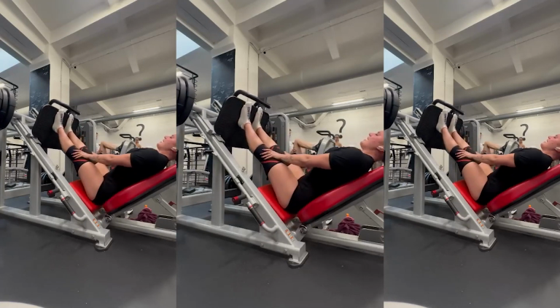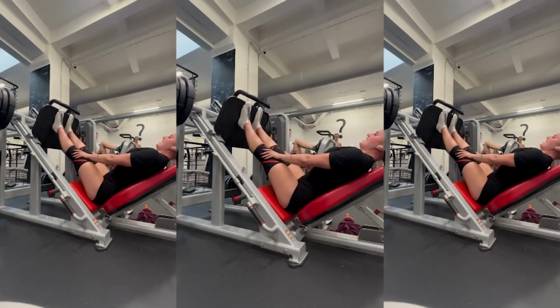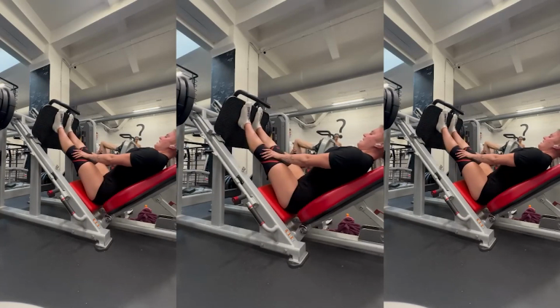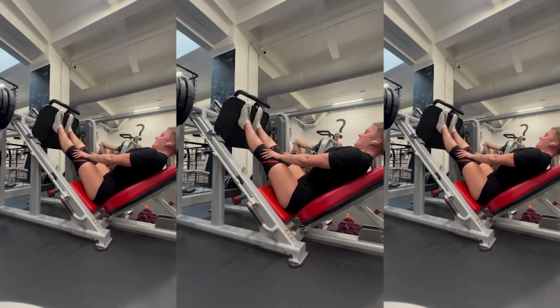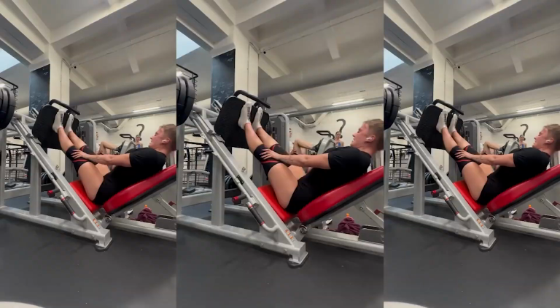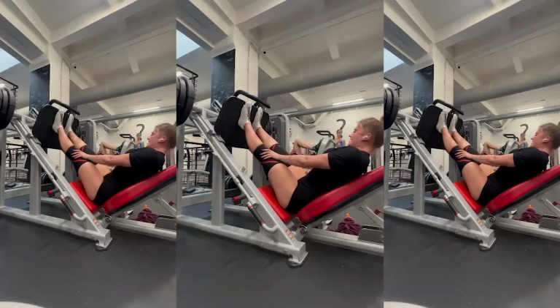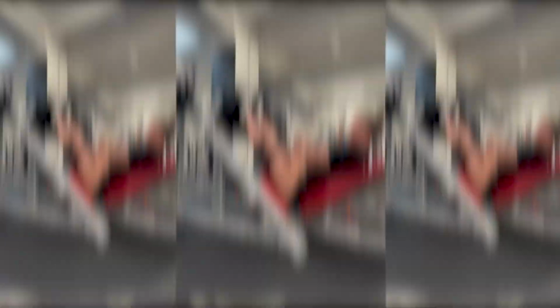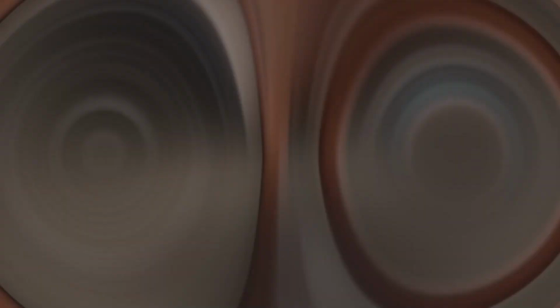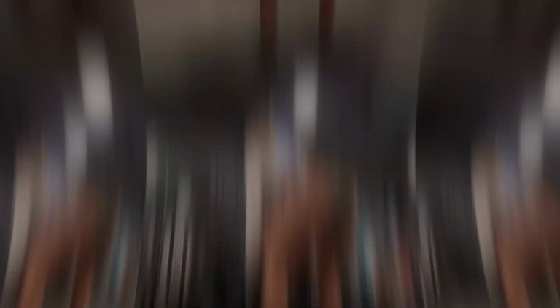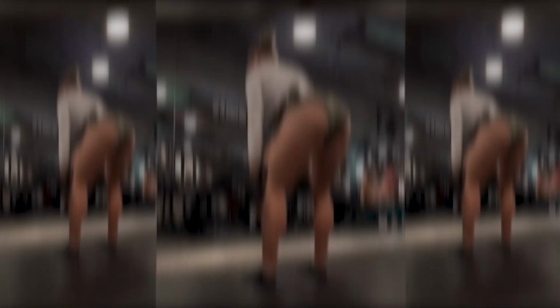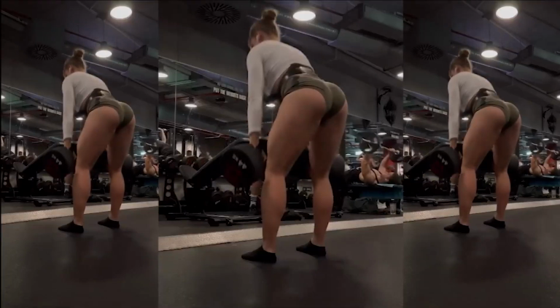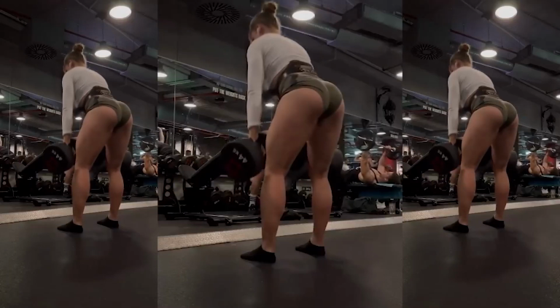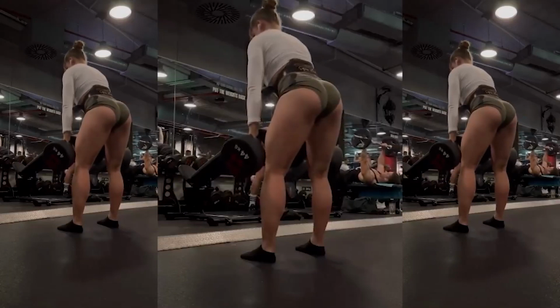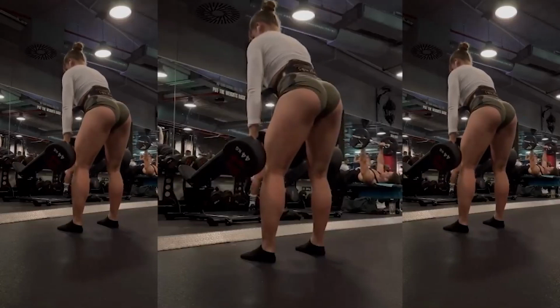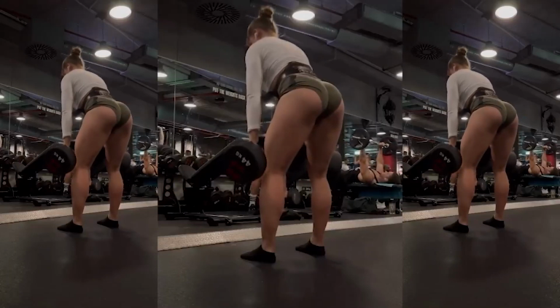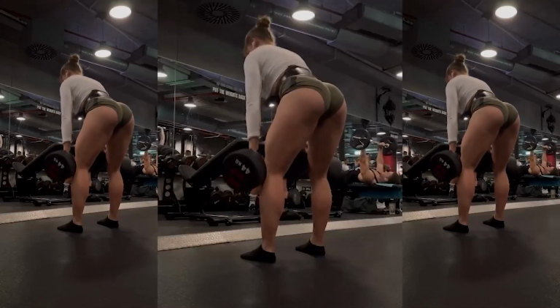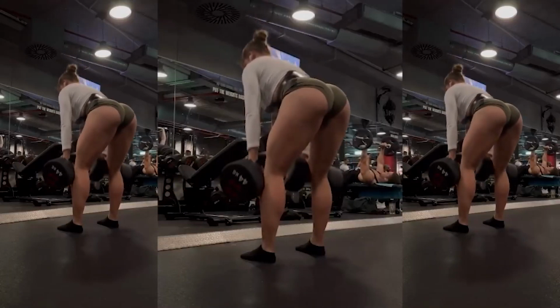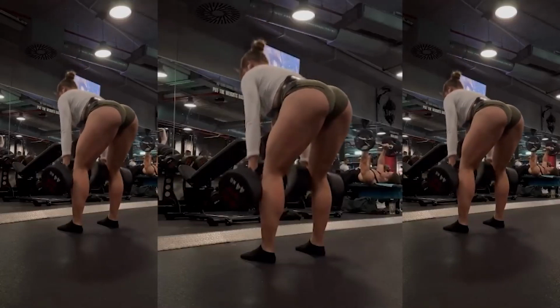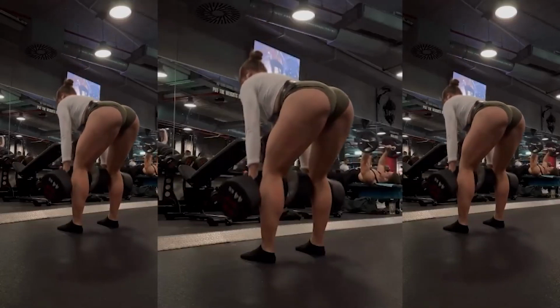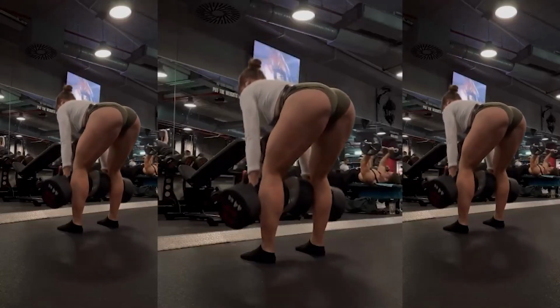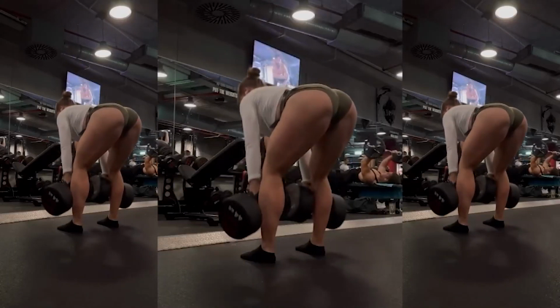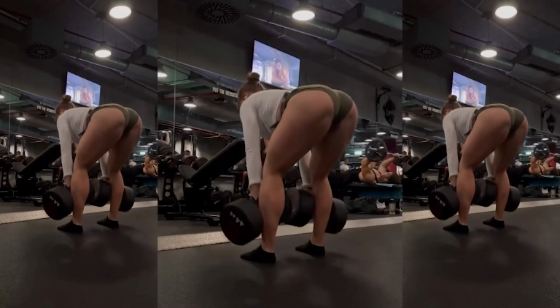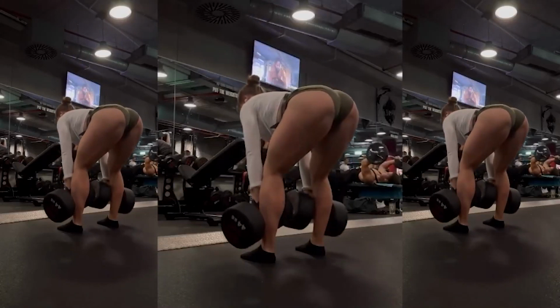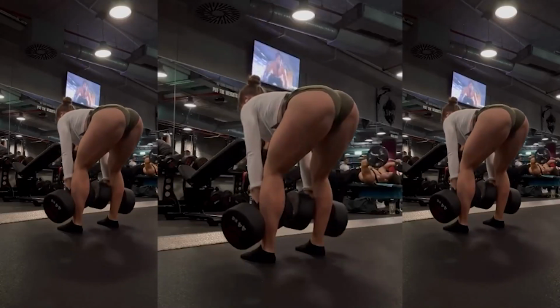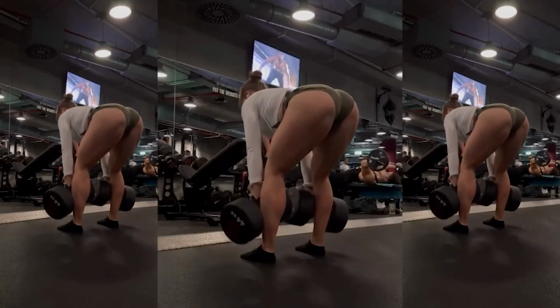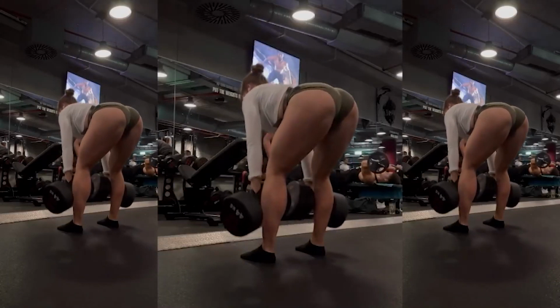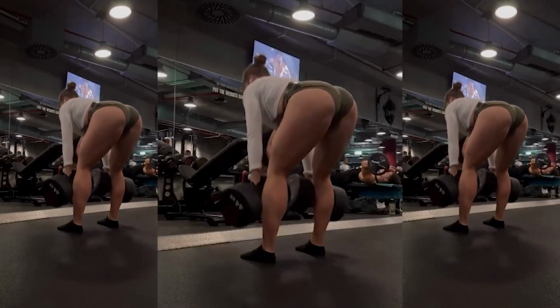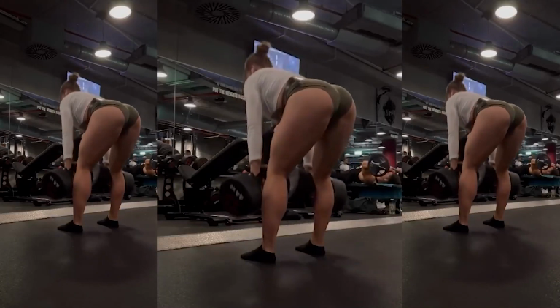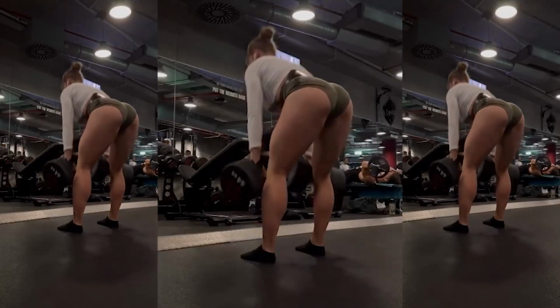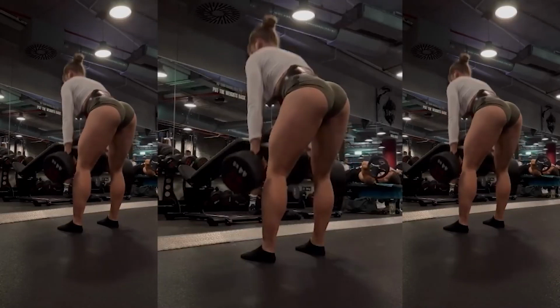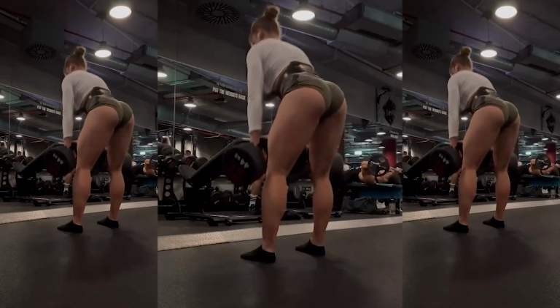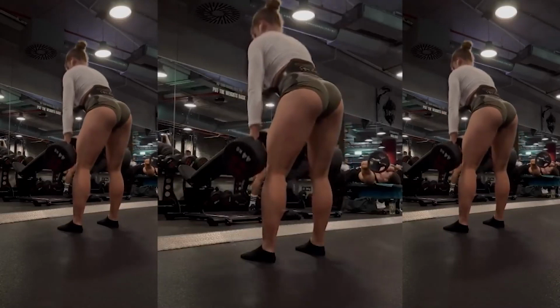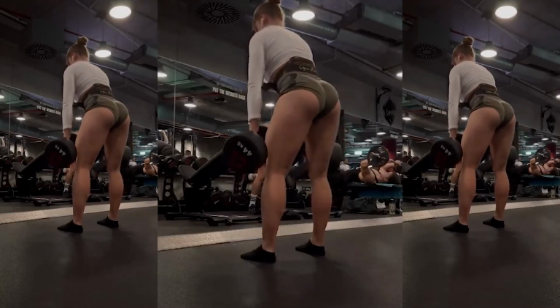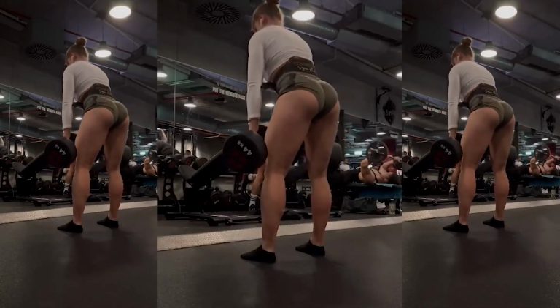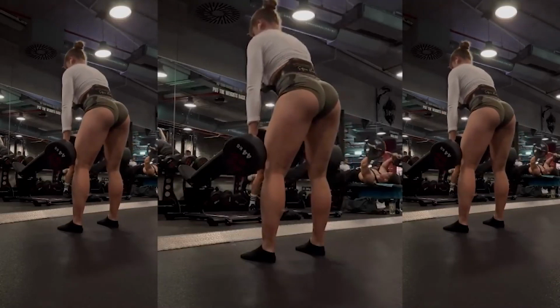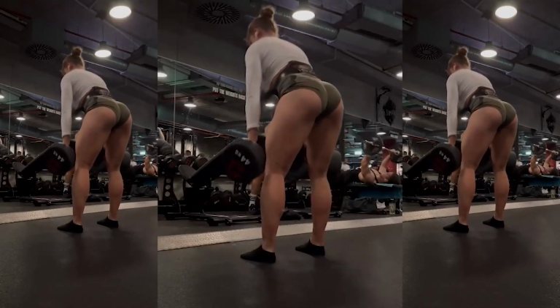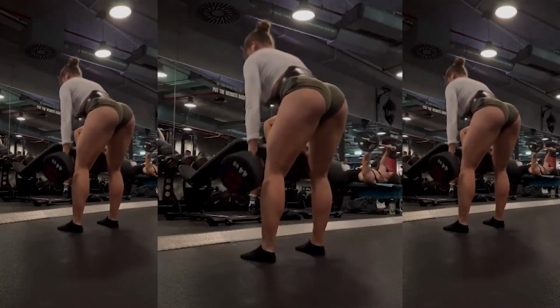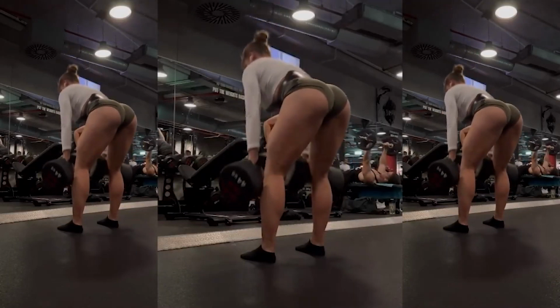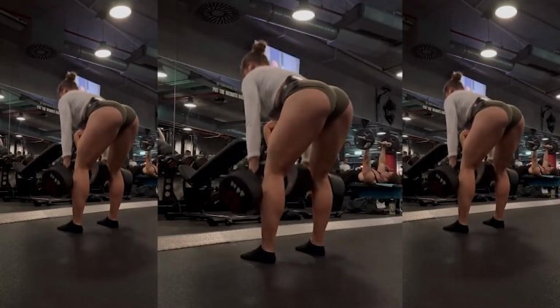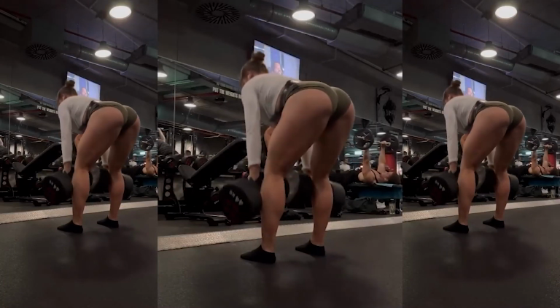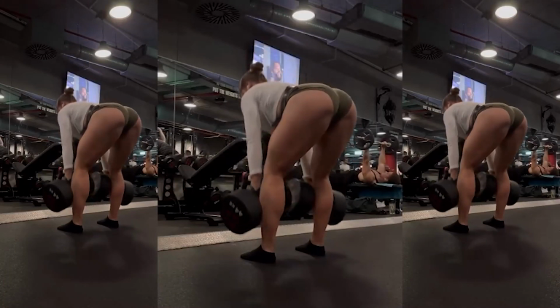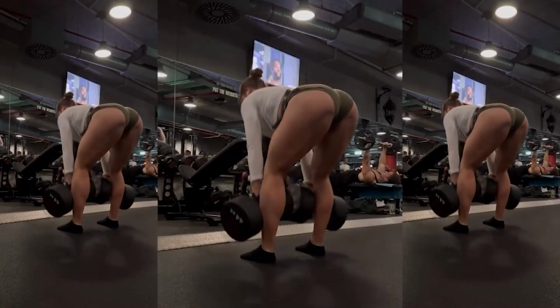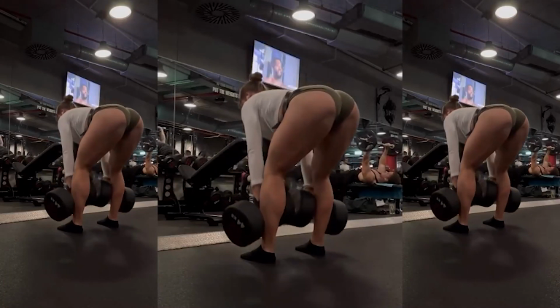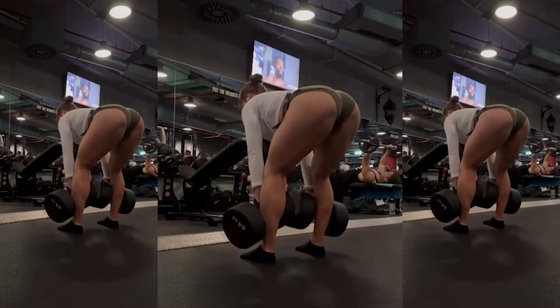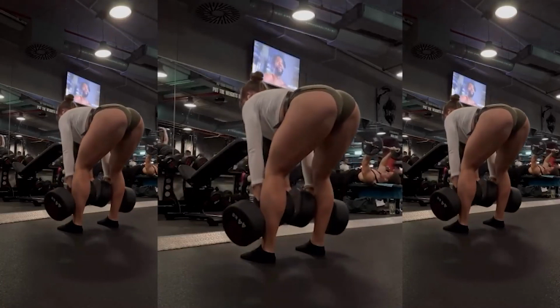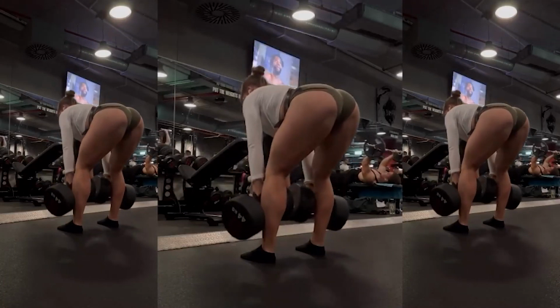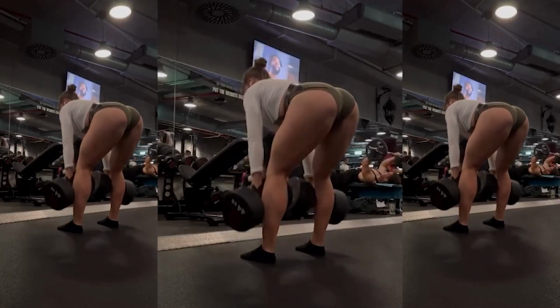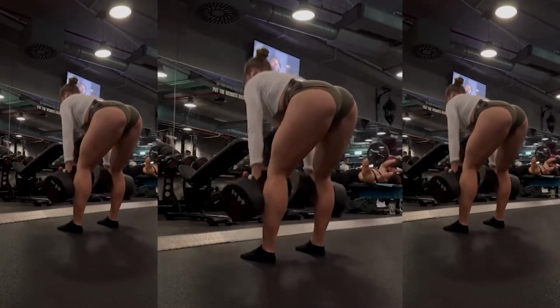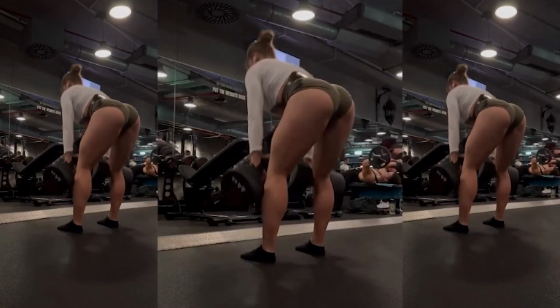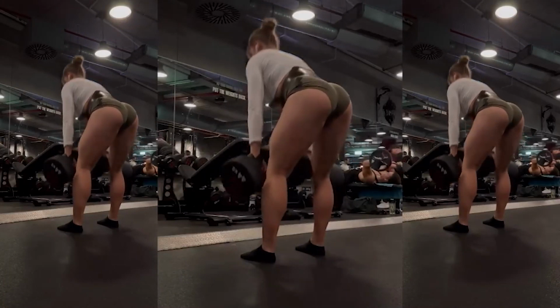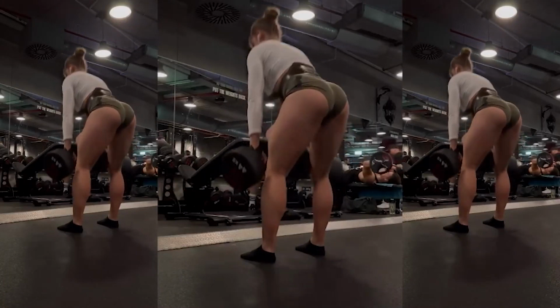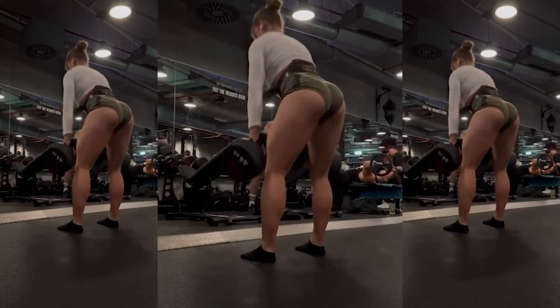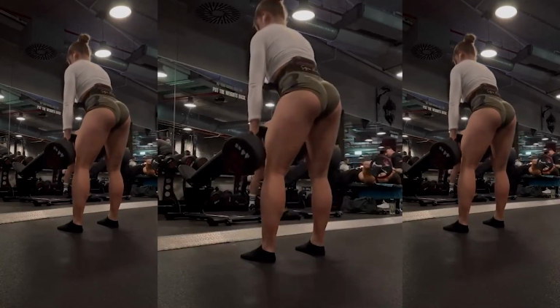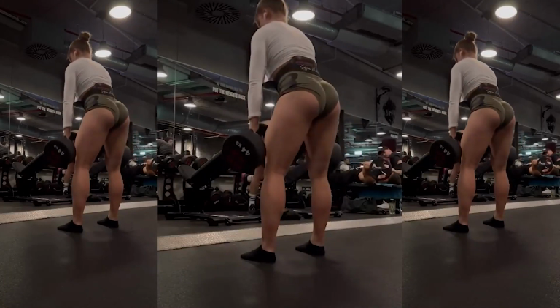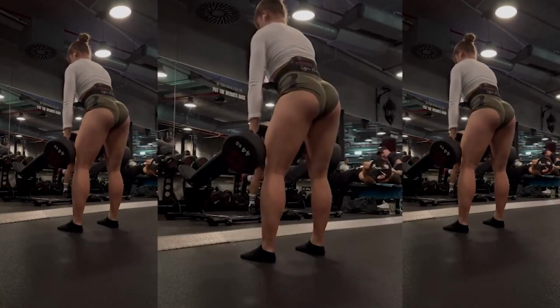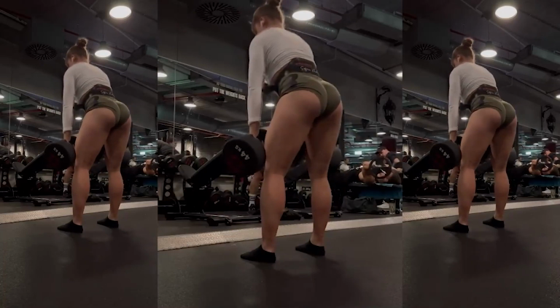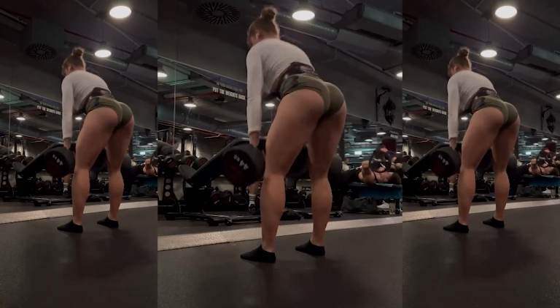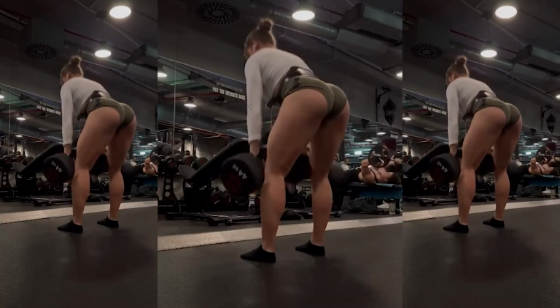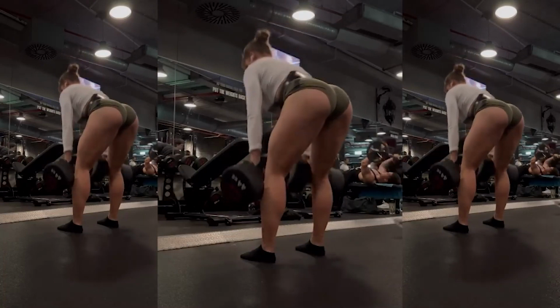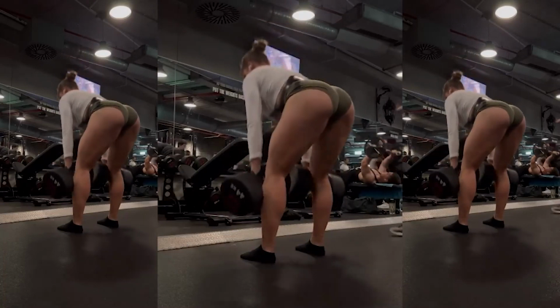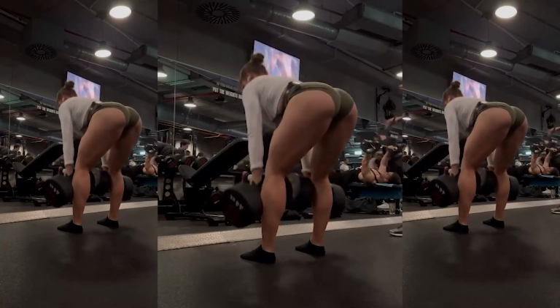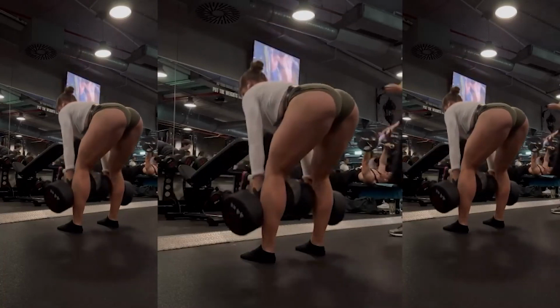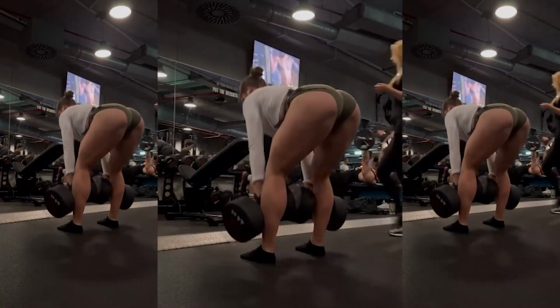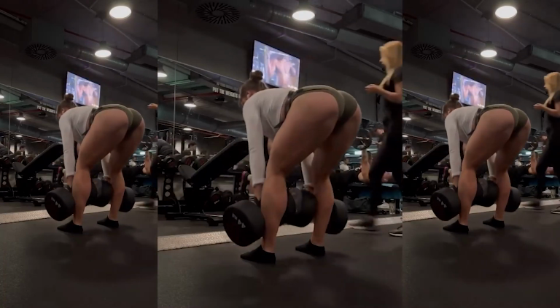I adore hamstrings and really appreciate Romanian deadlift. Work on feelings and use heavy weights.